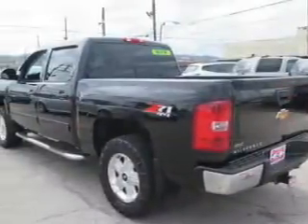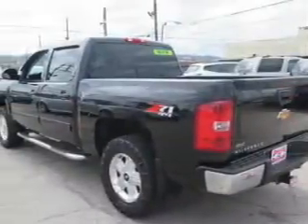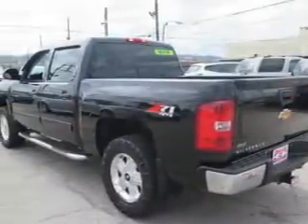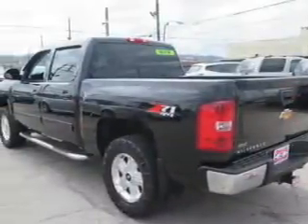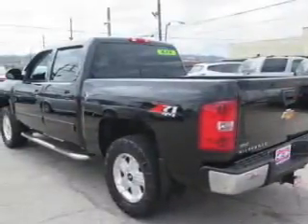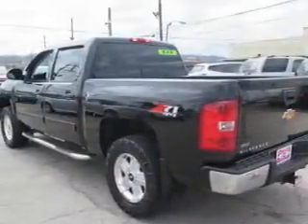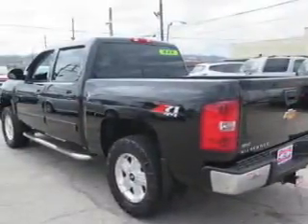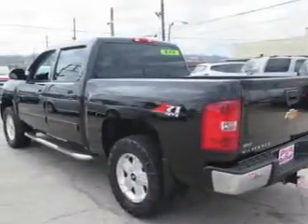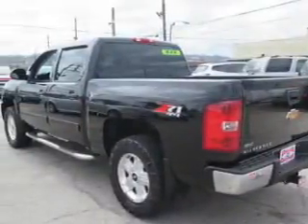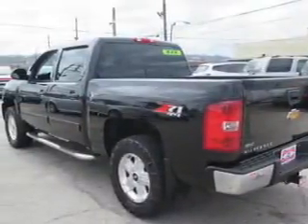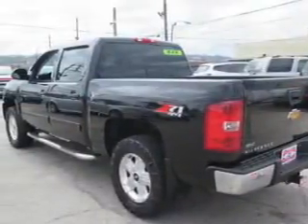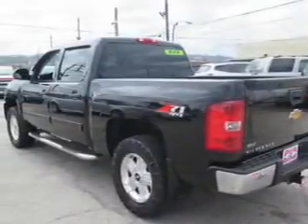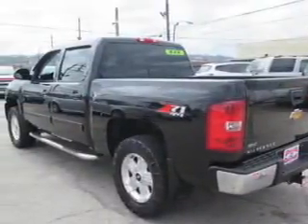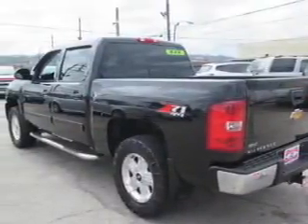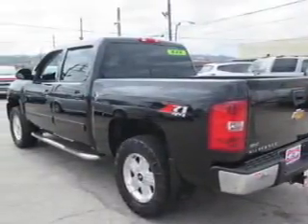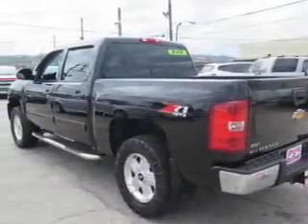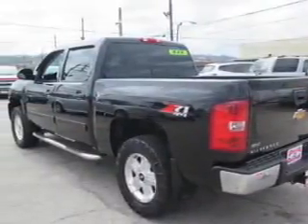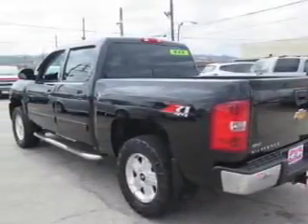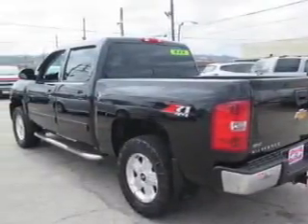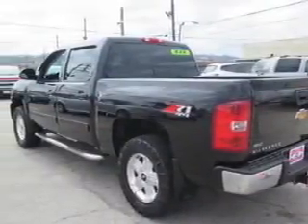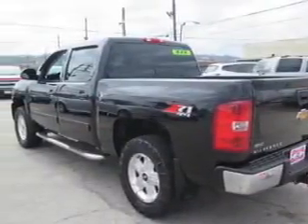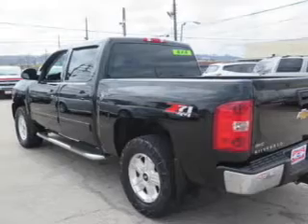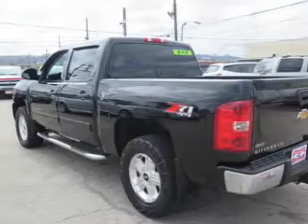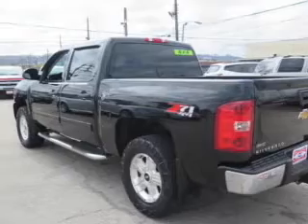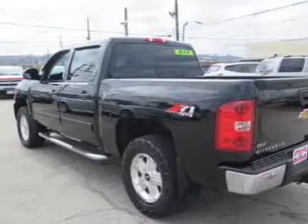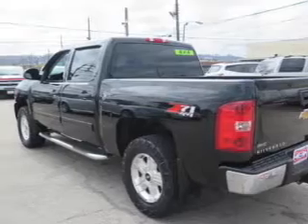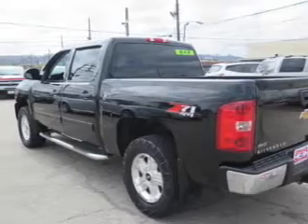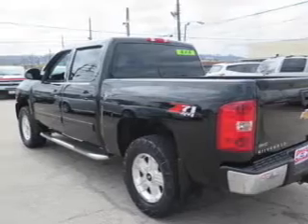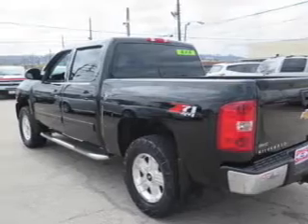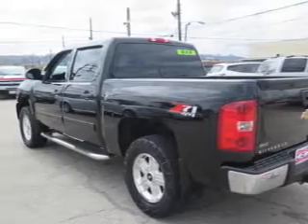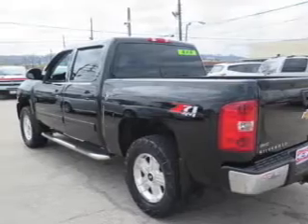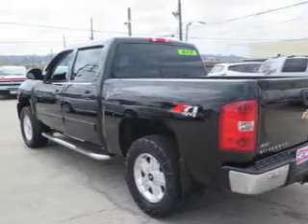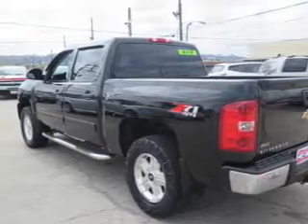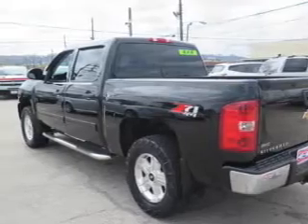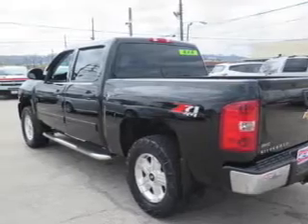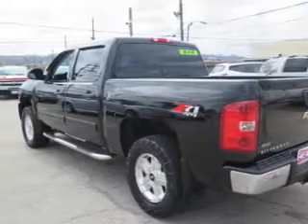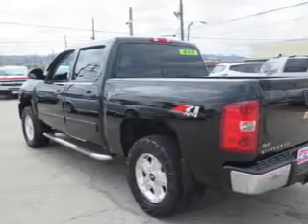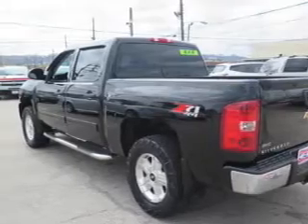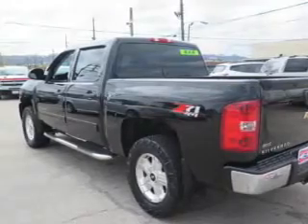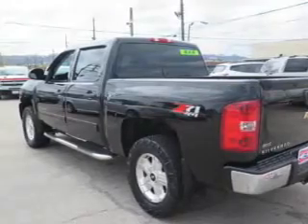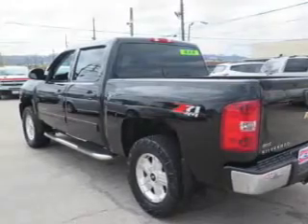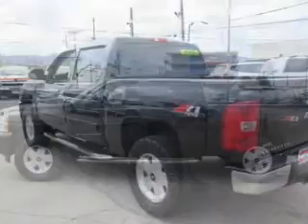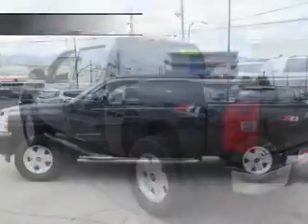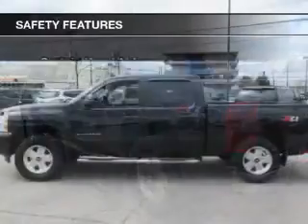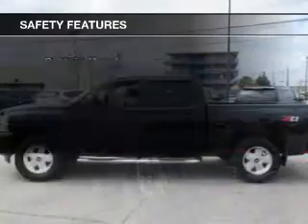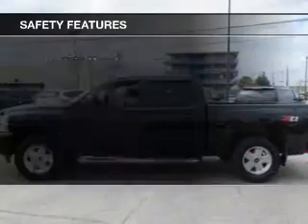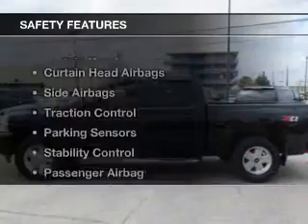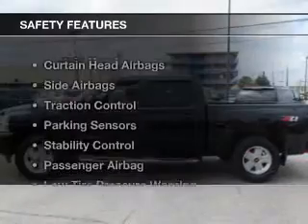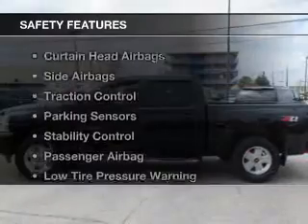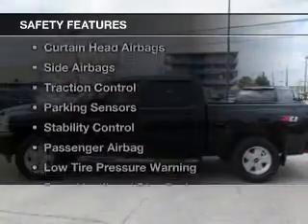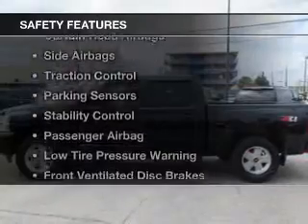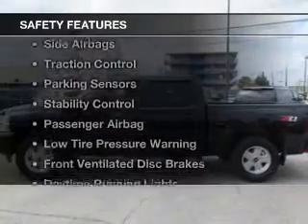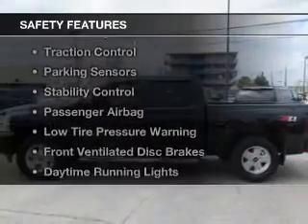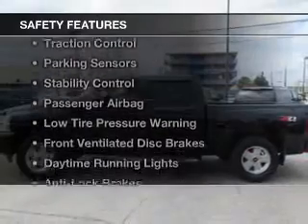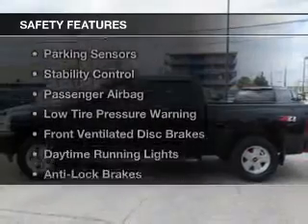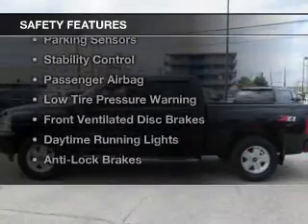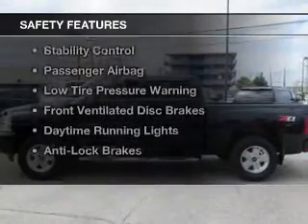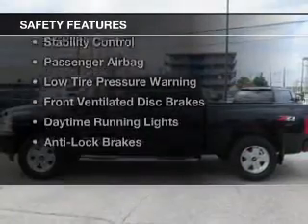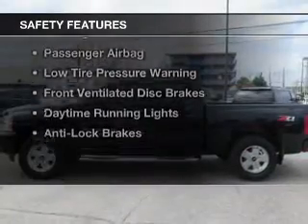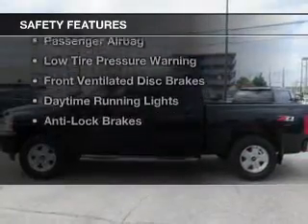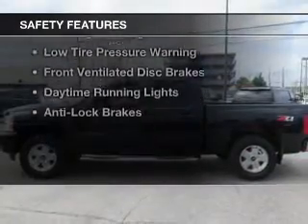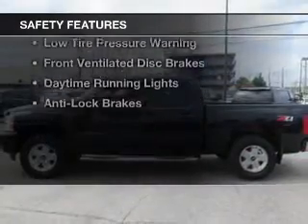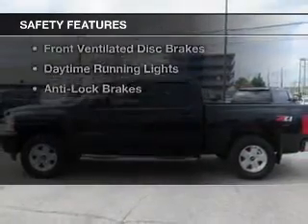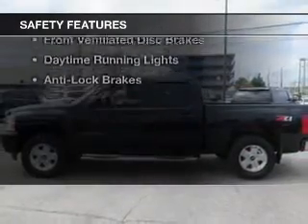Additional features include an alarm system, power seats, cruise control, and keyless entry. Safety was made a priority with these features.